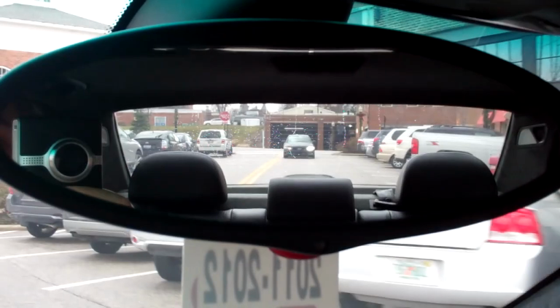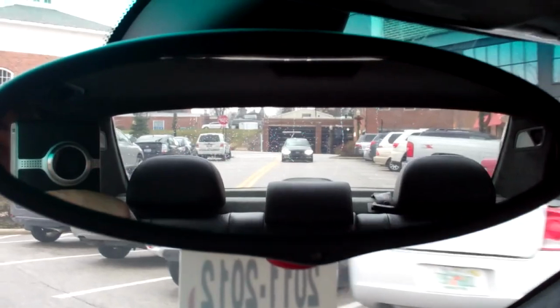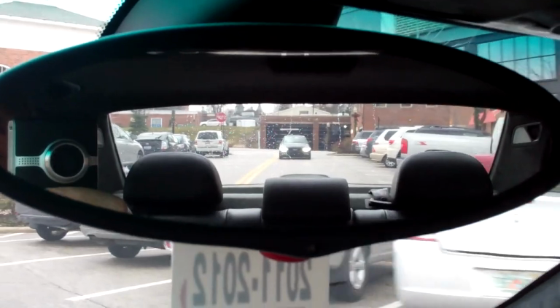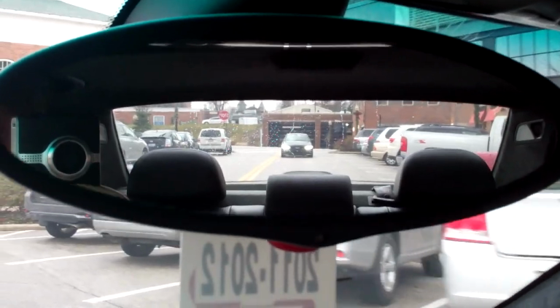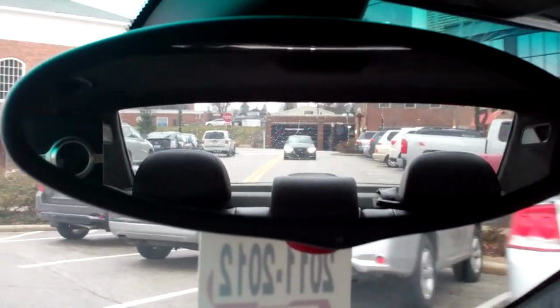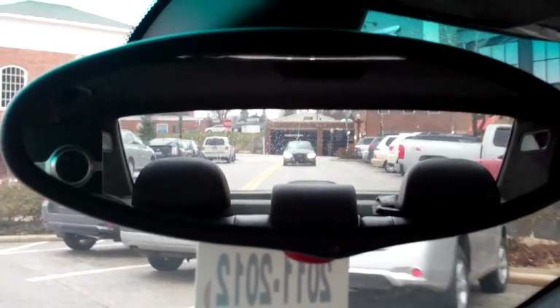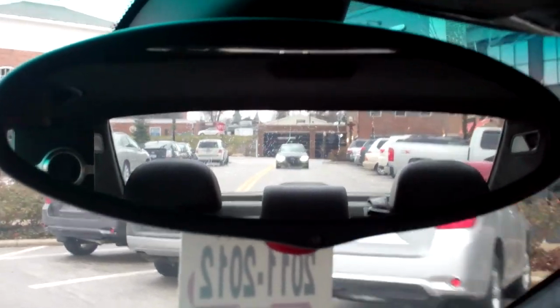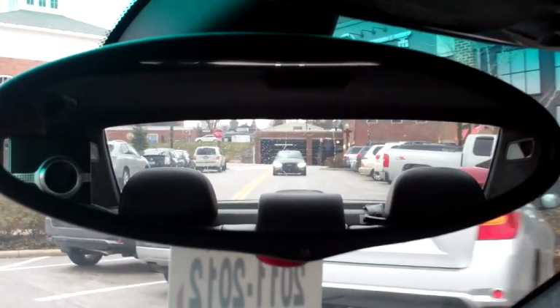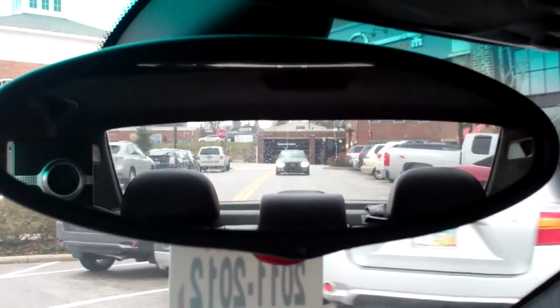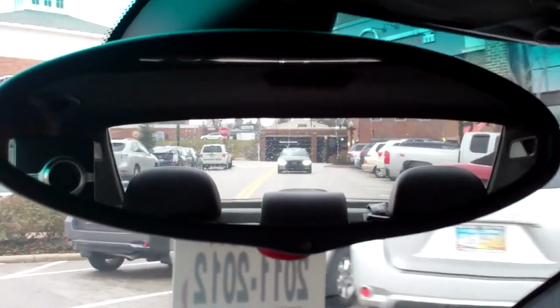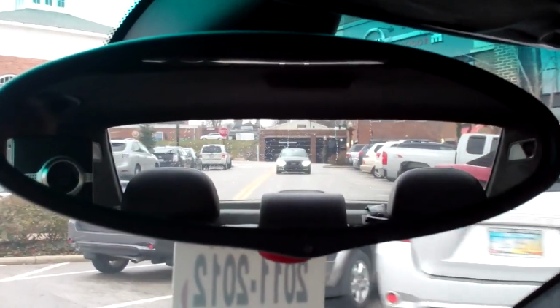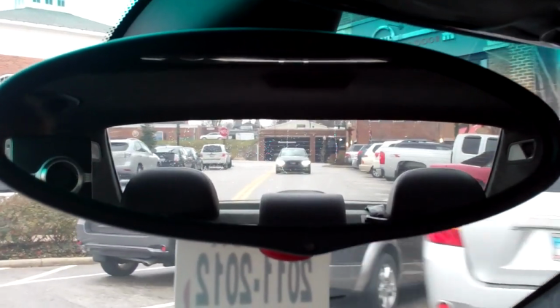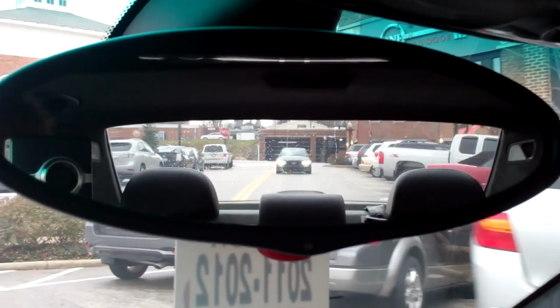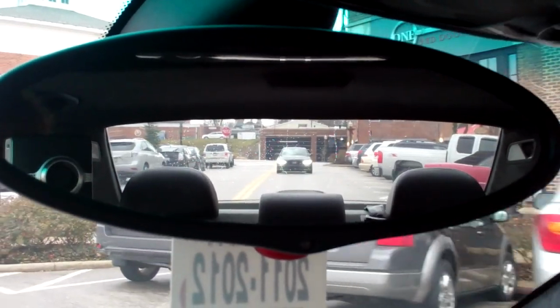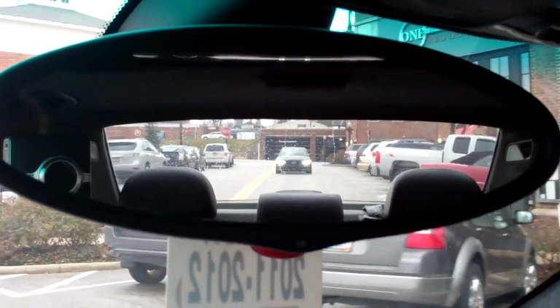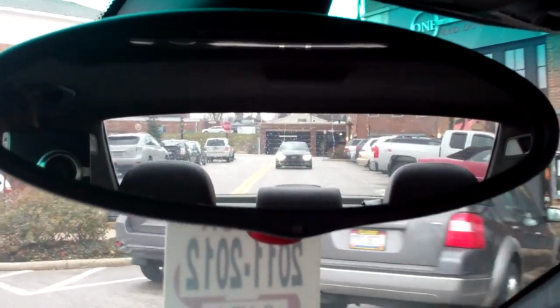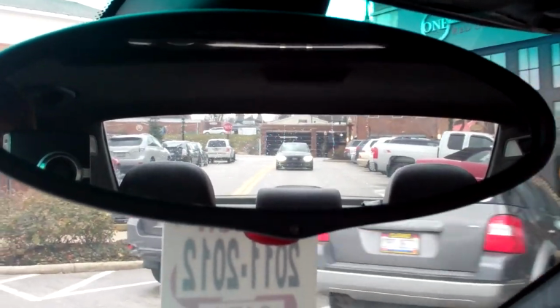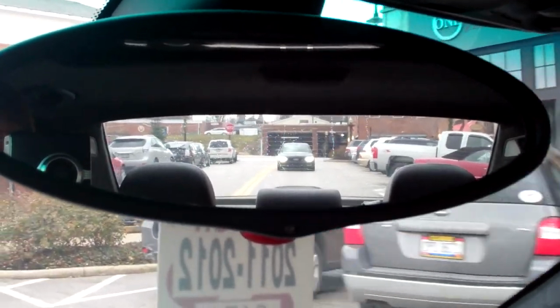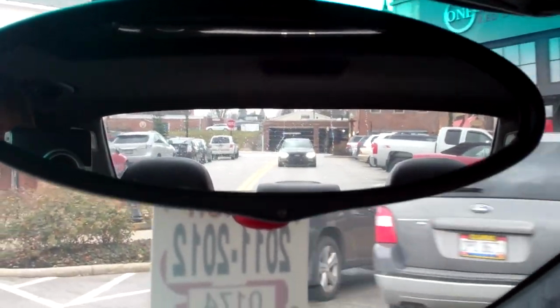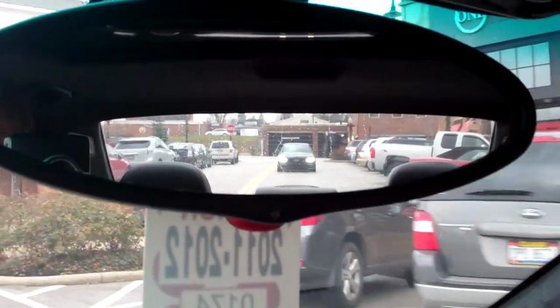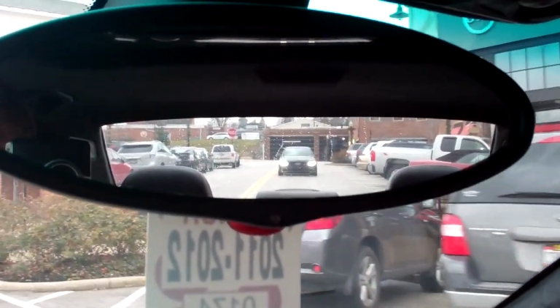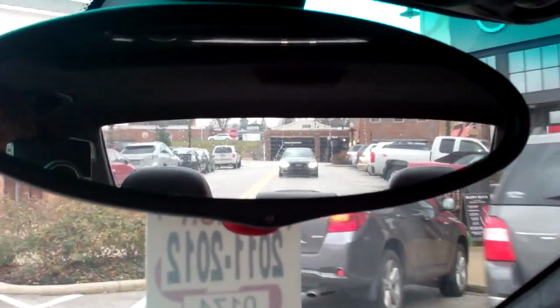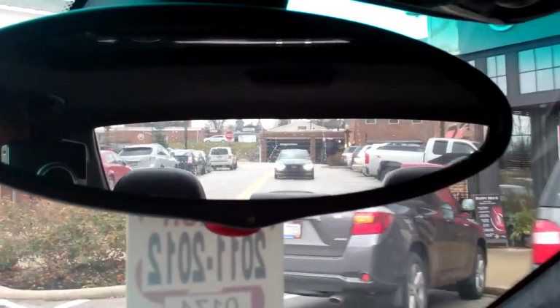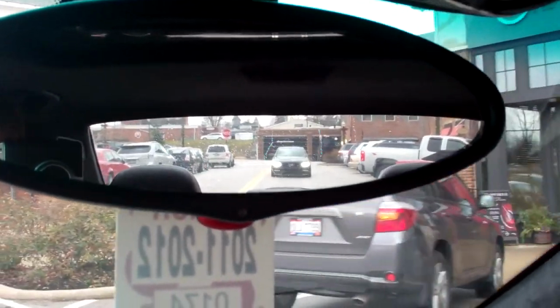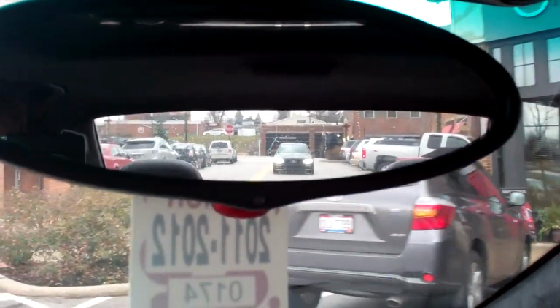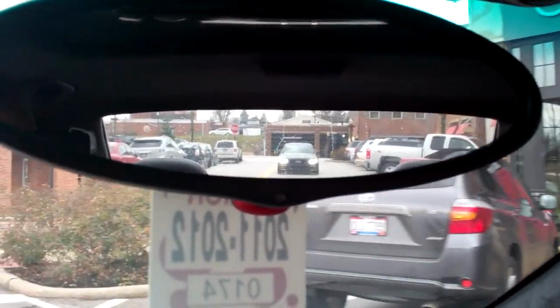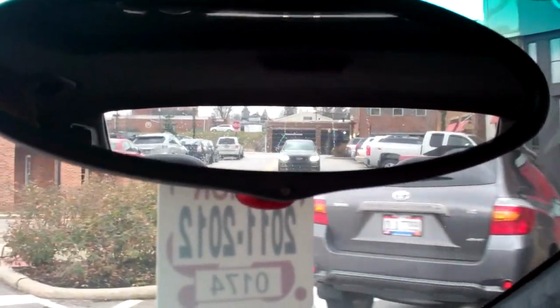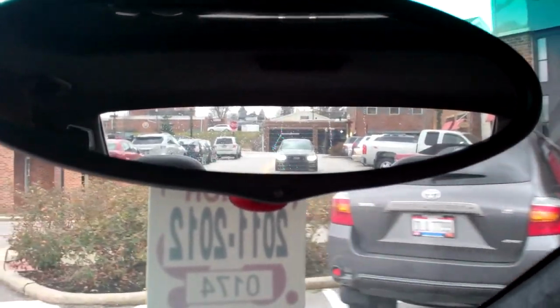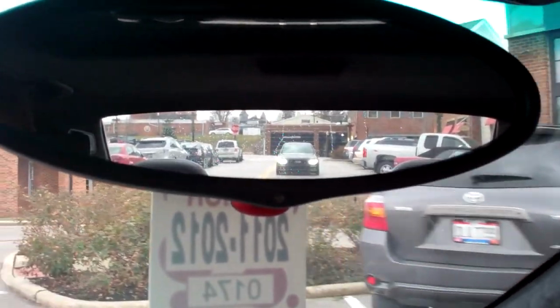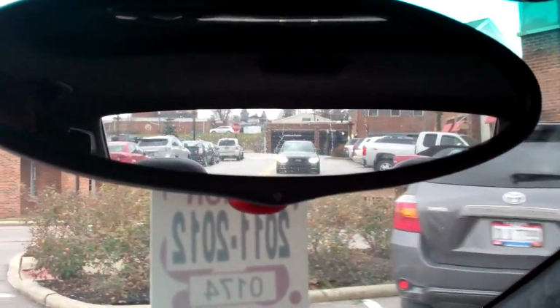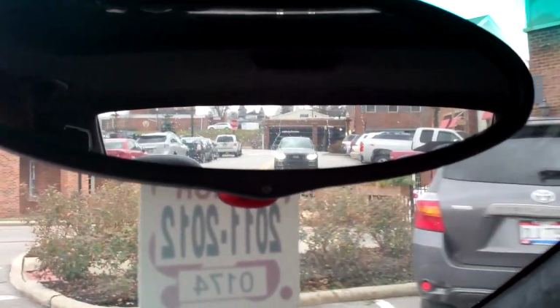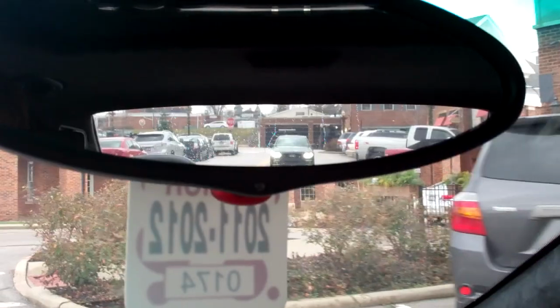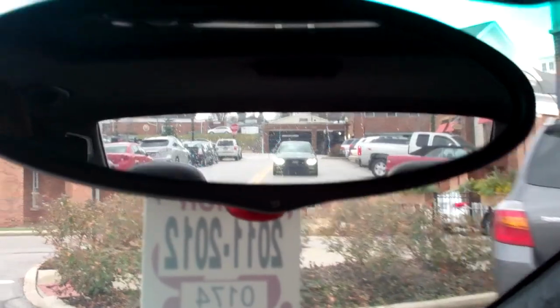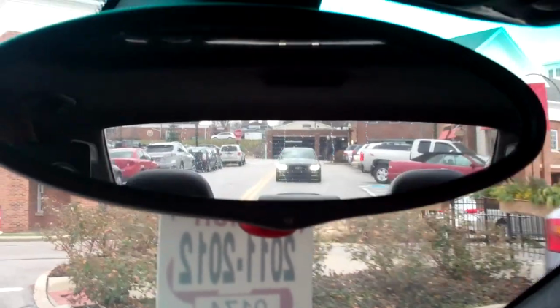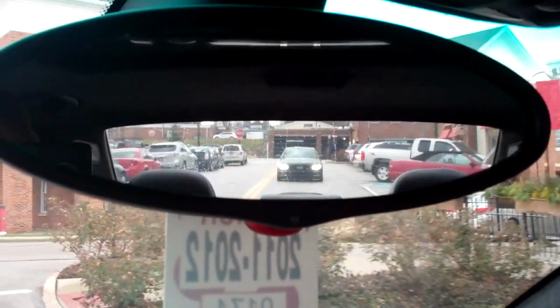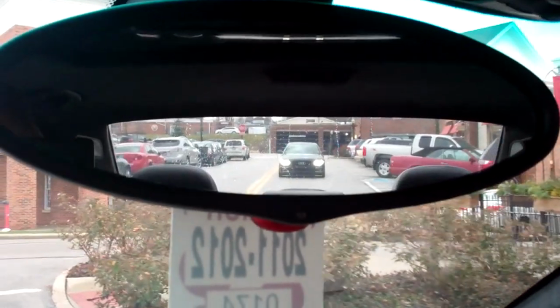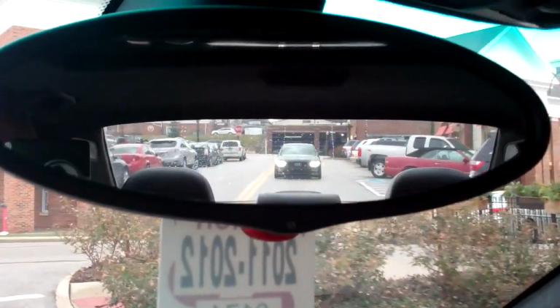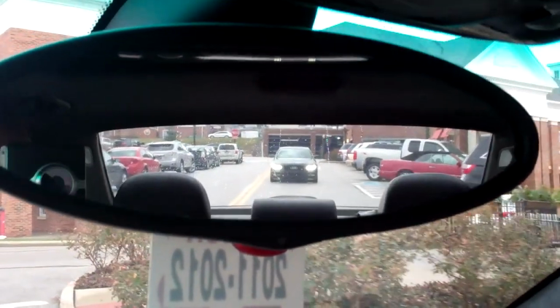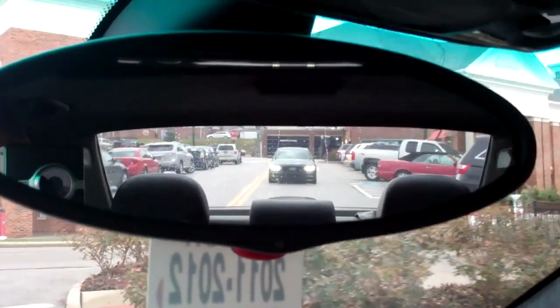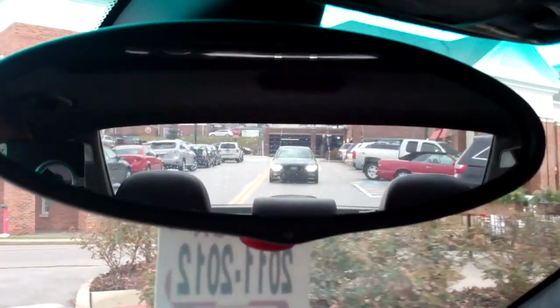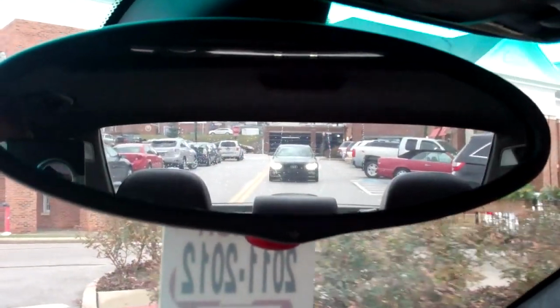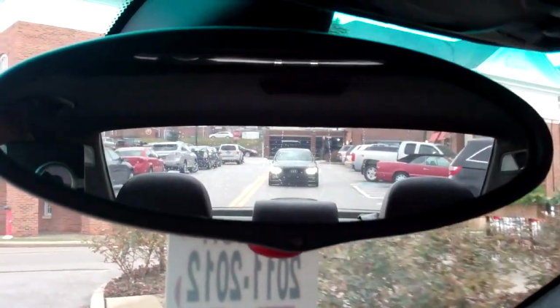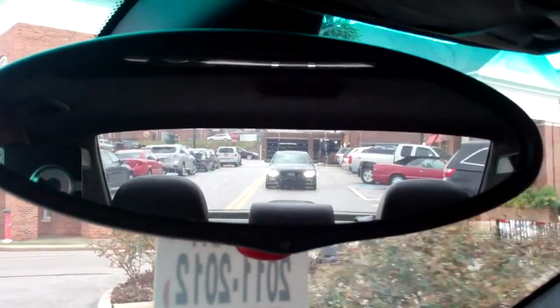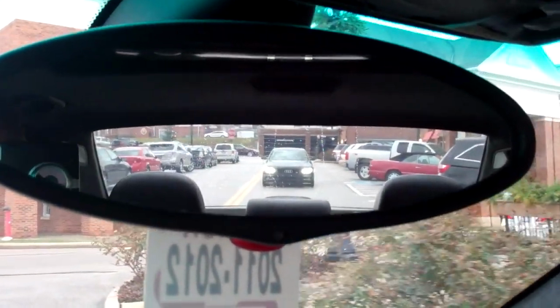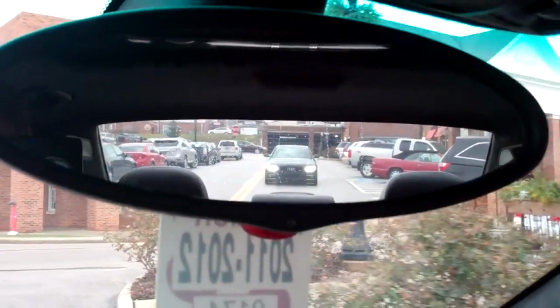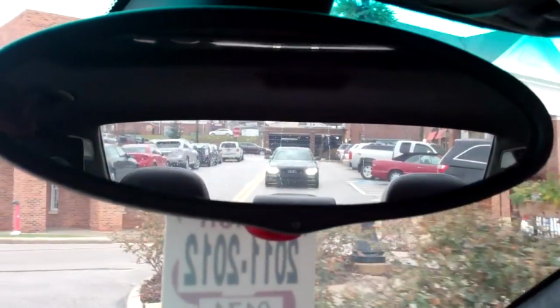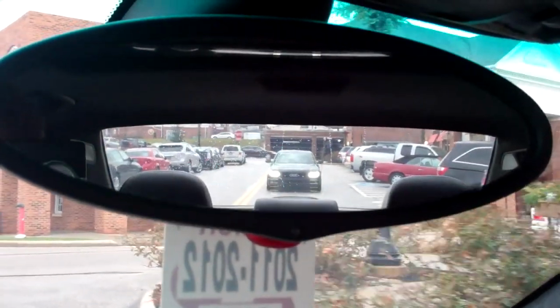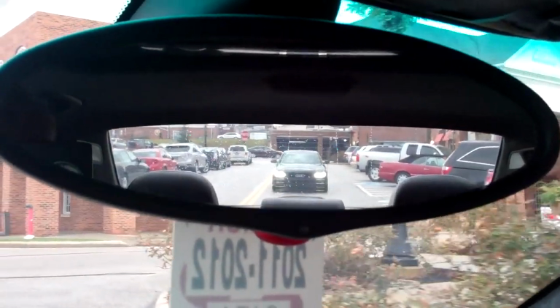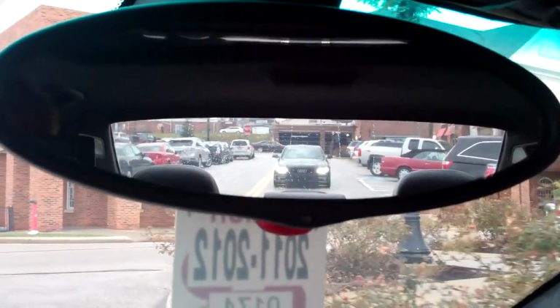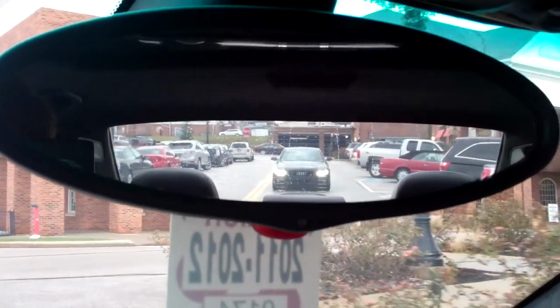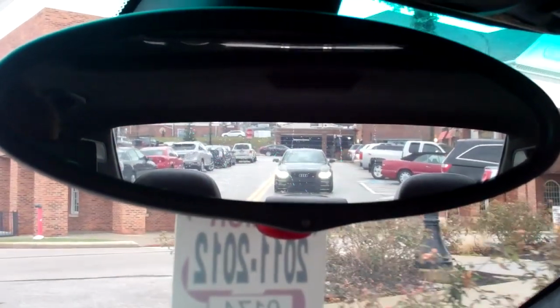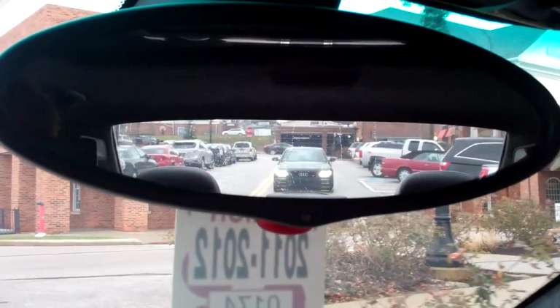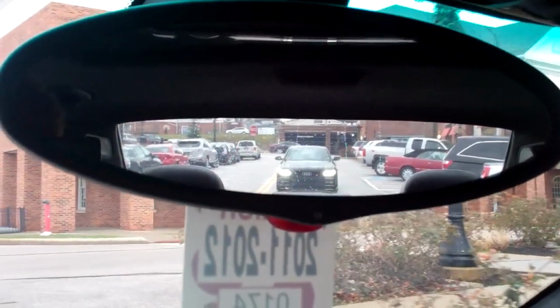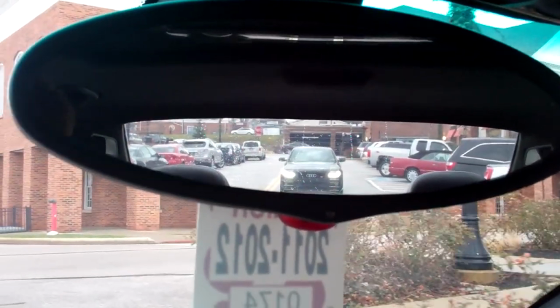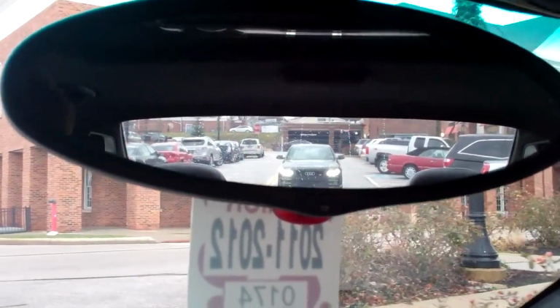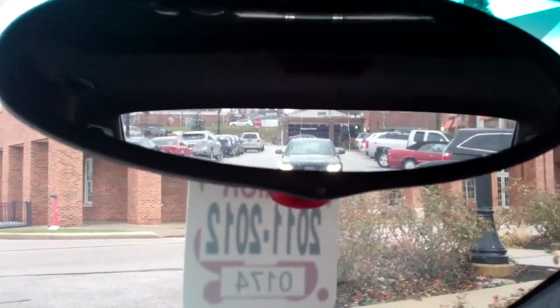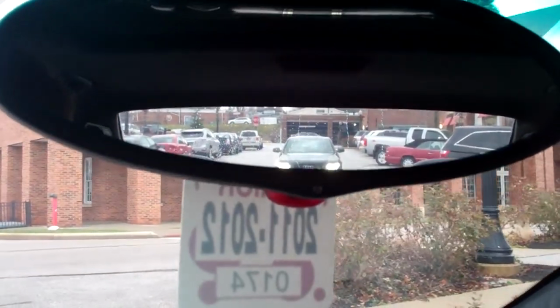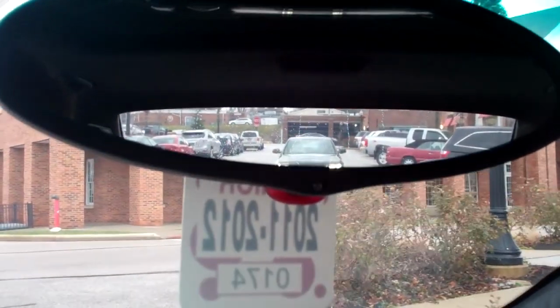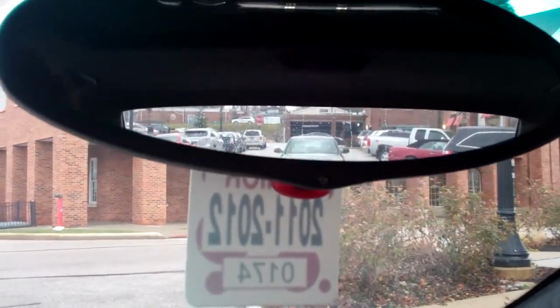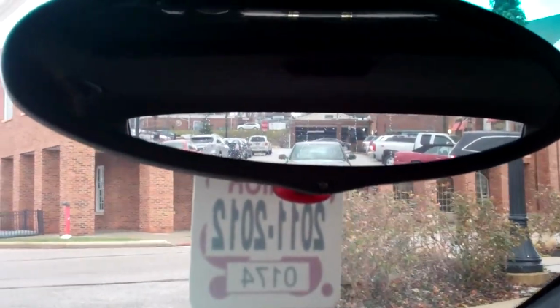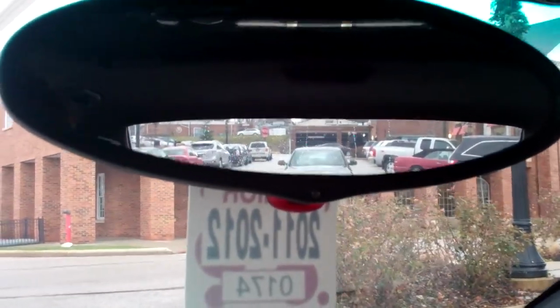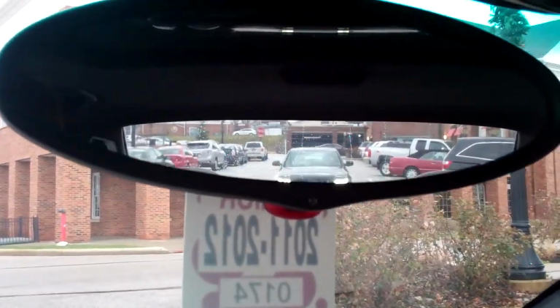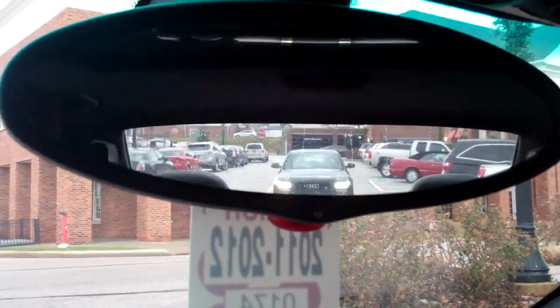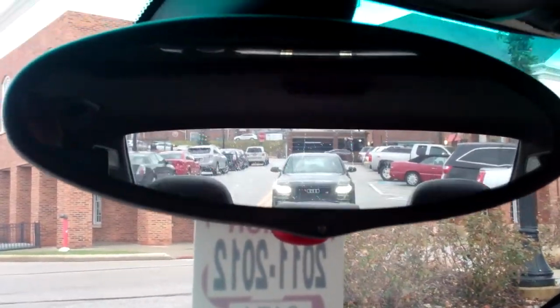Hey guys, welcome to the vlog. We've got a brand new S4 behind us. It's all blacked out. It looks pretty cool.